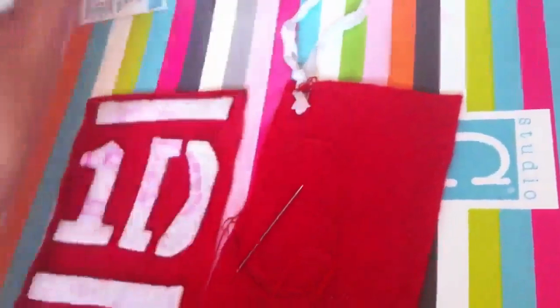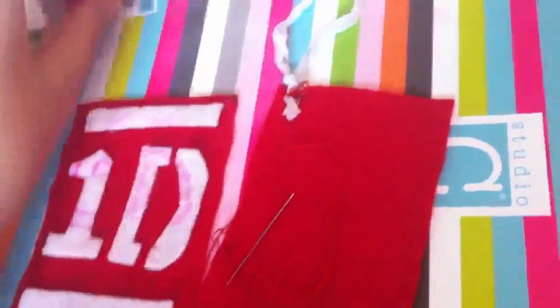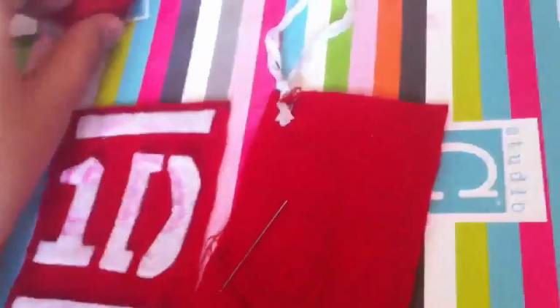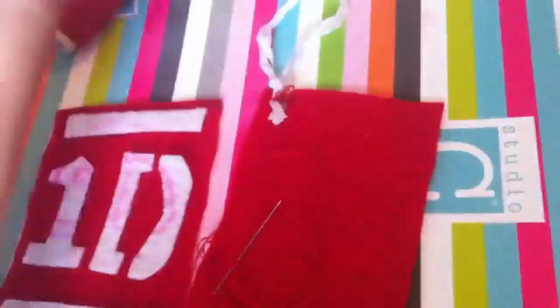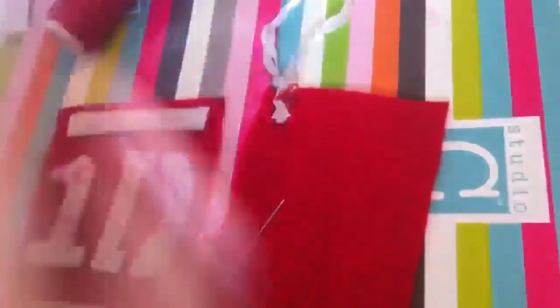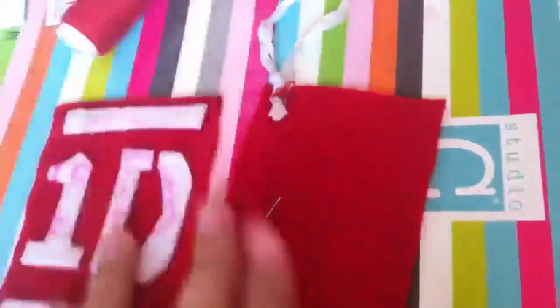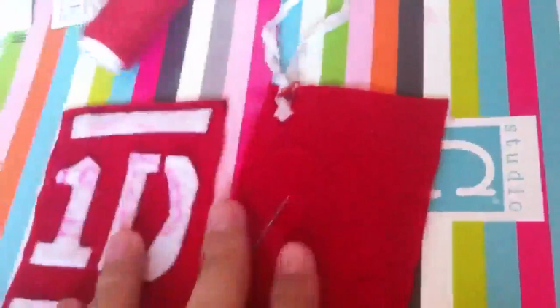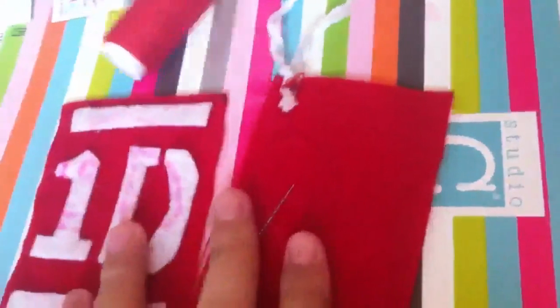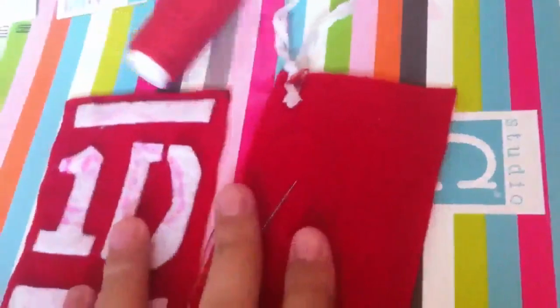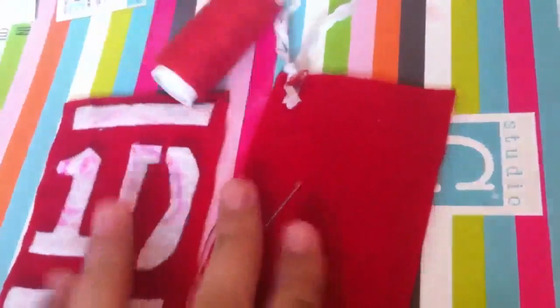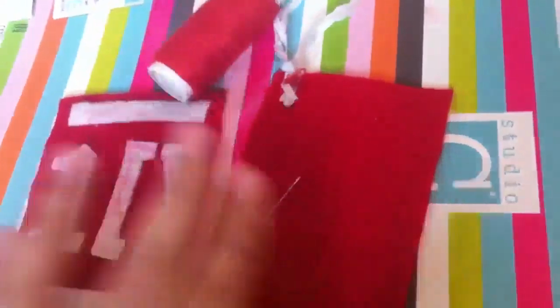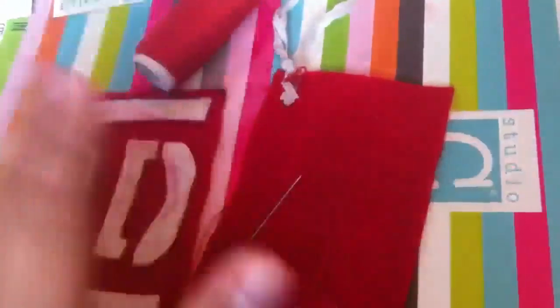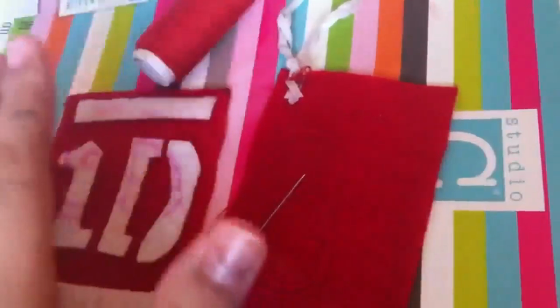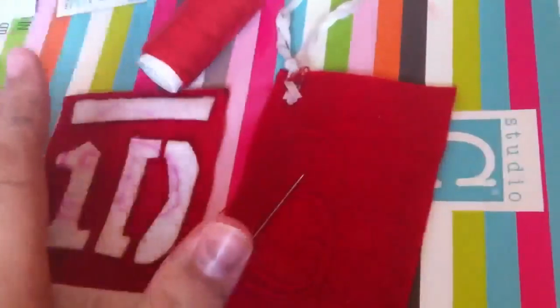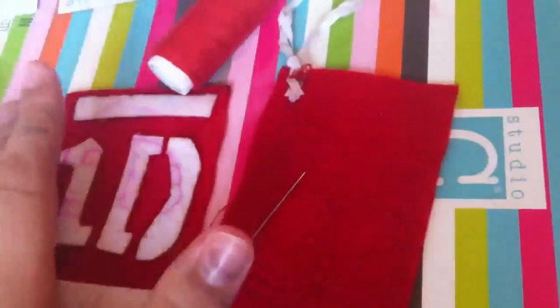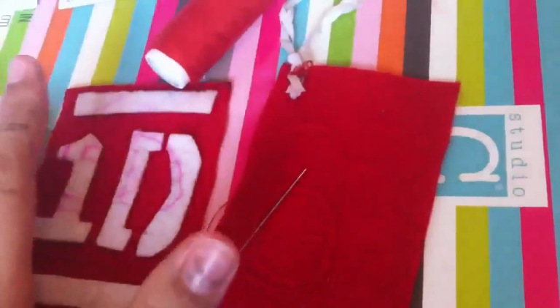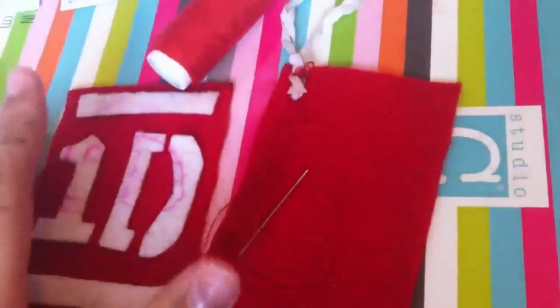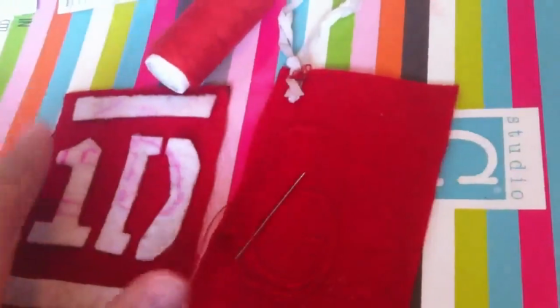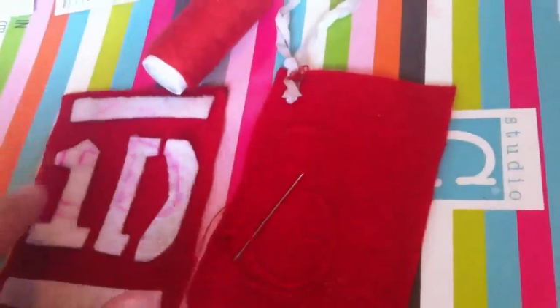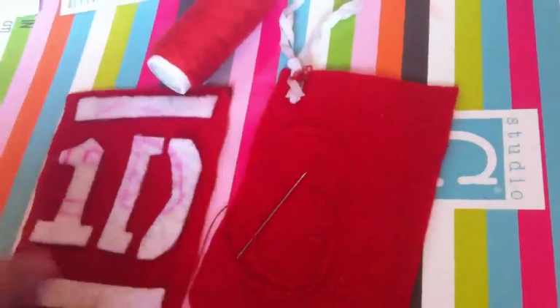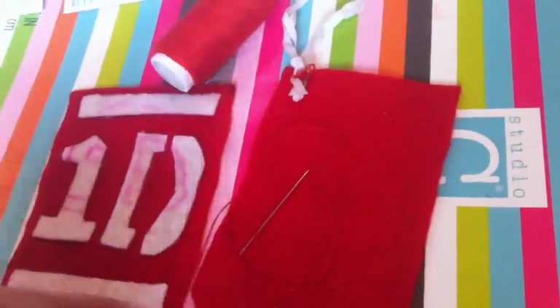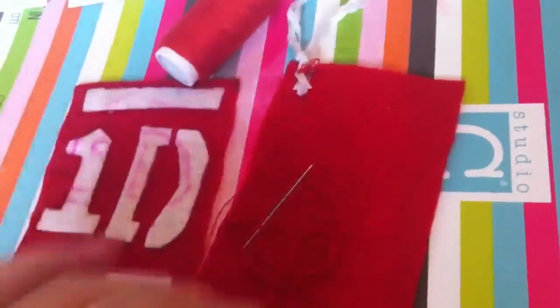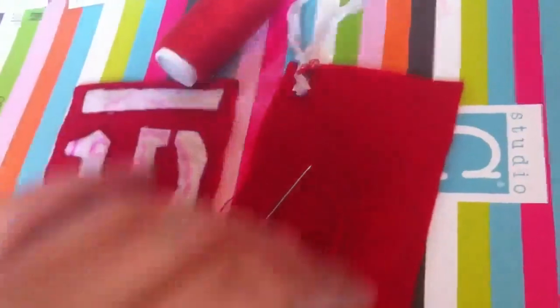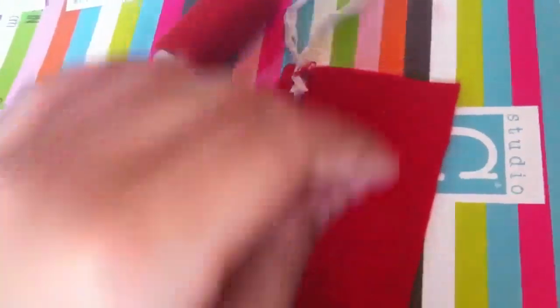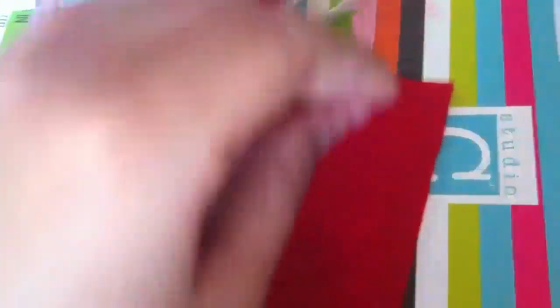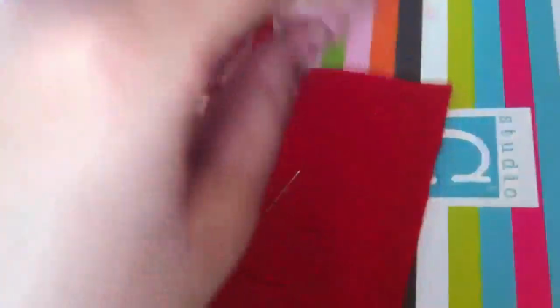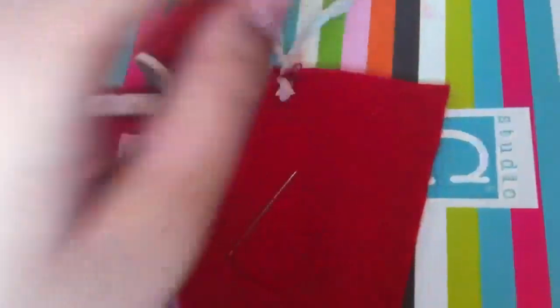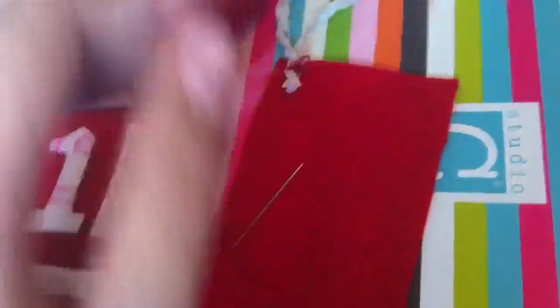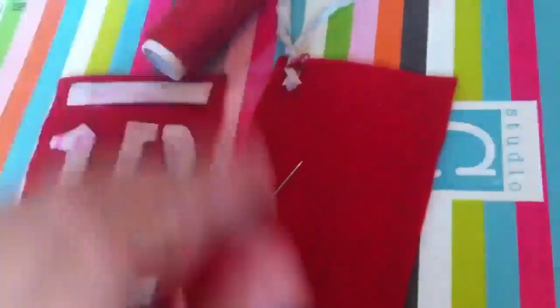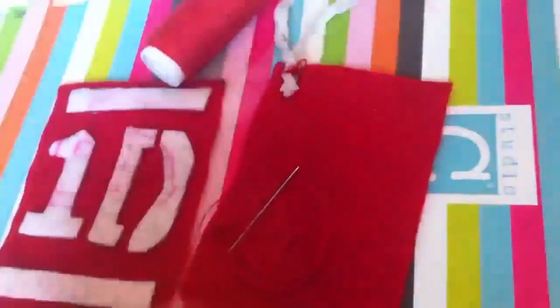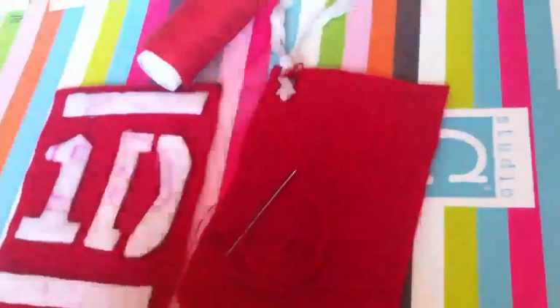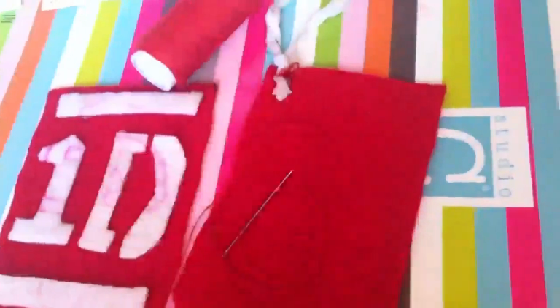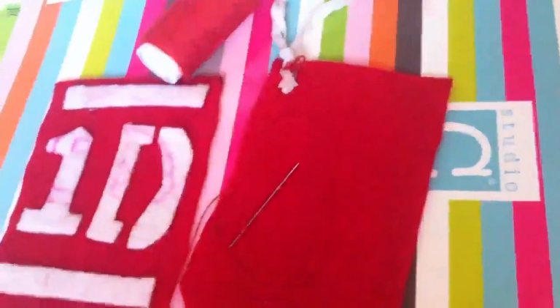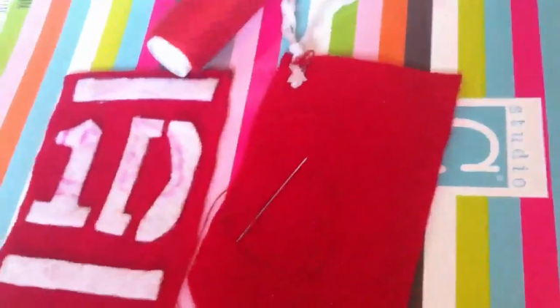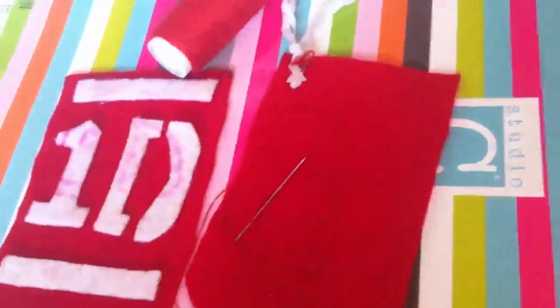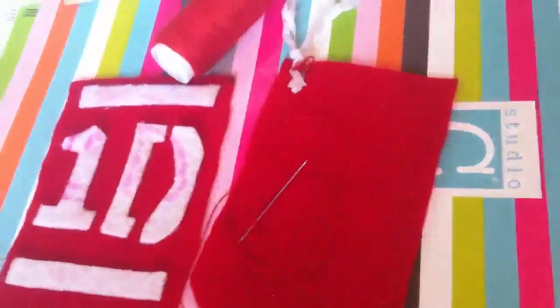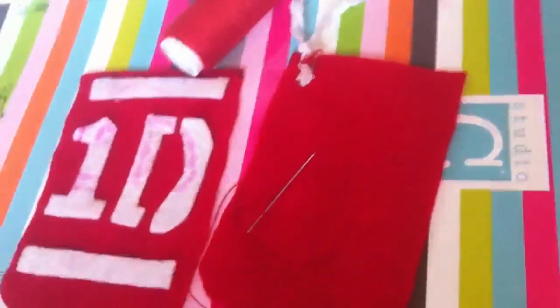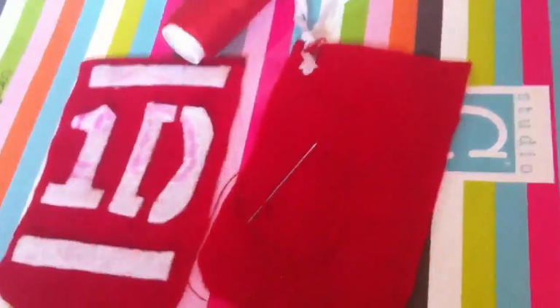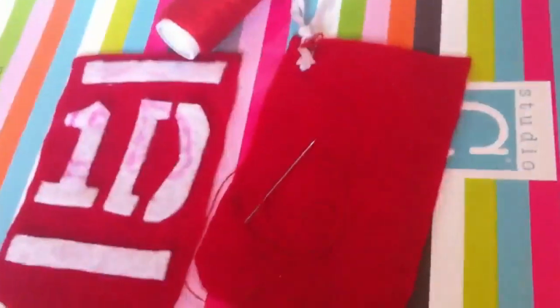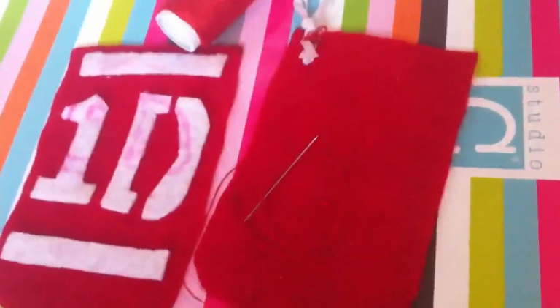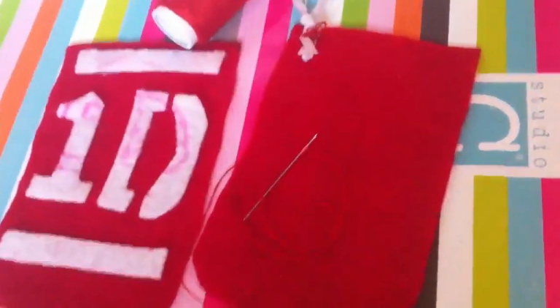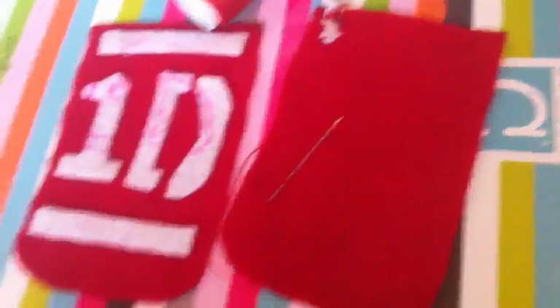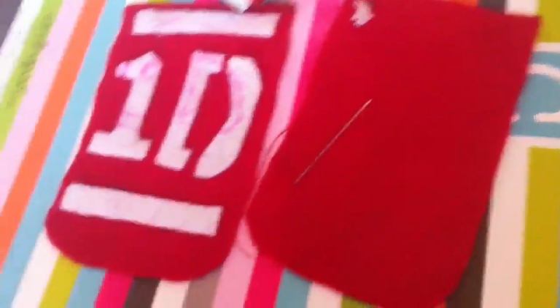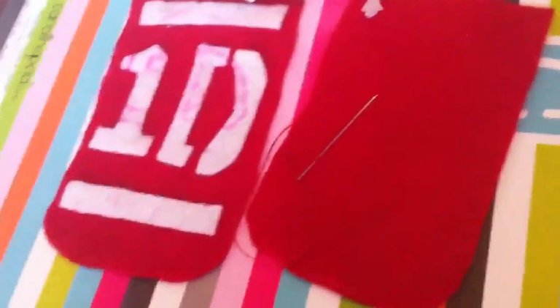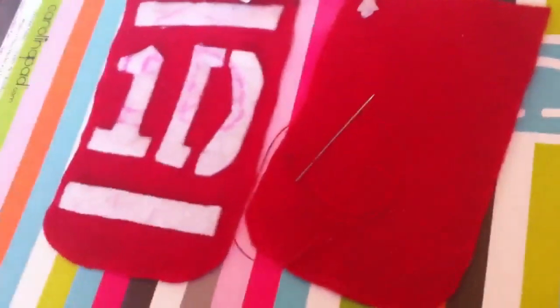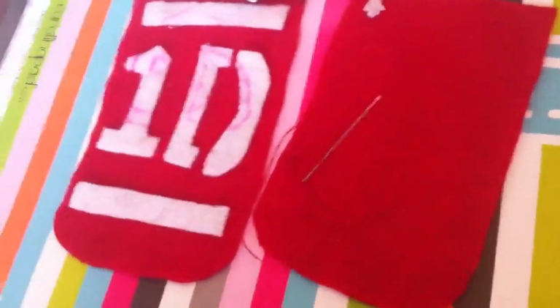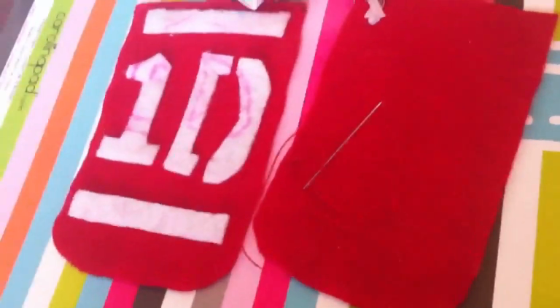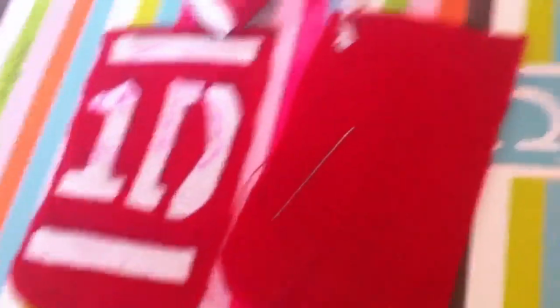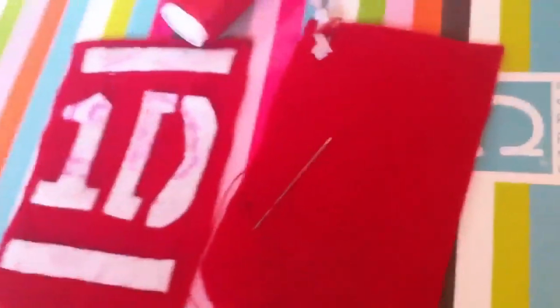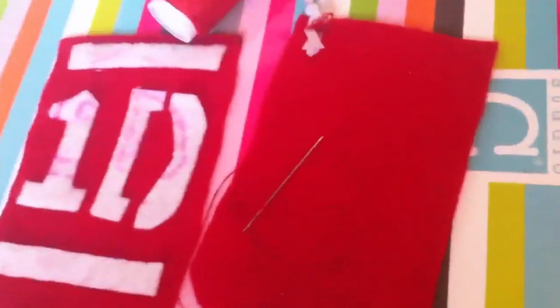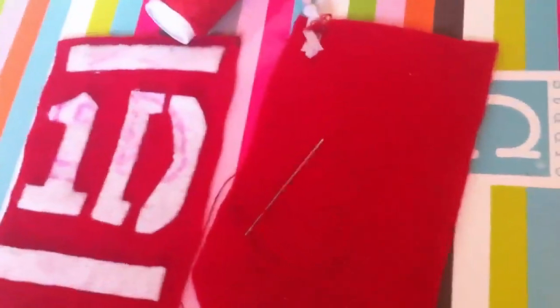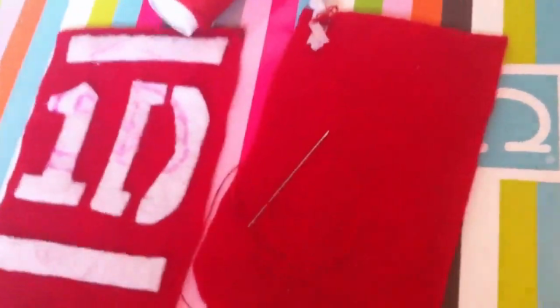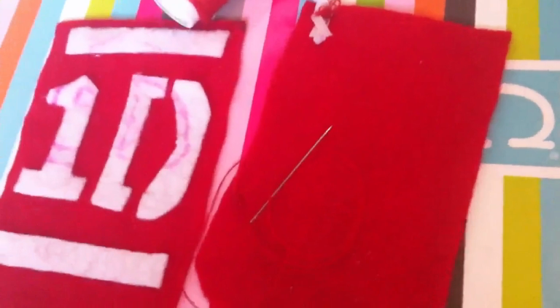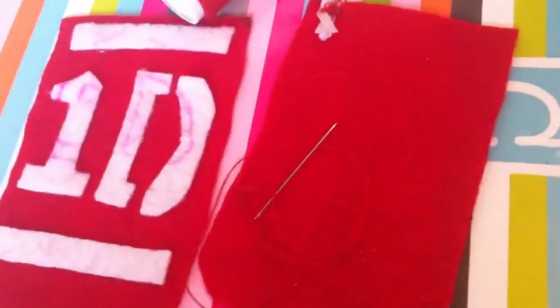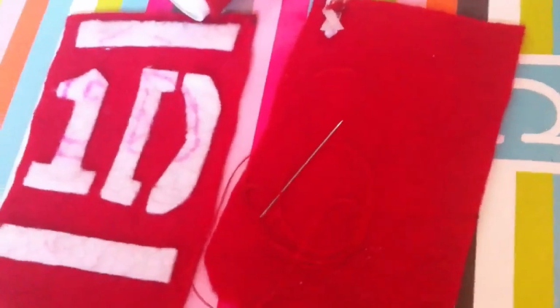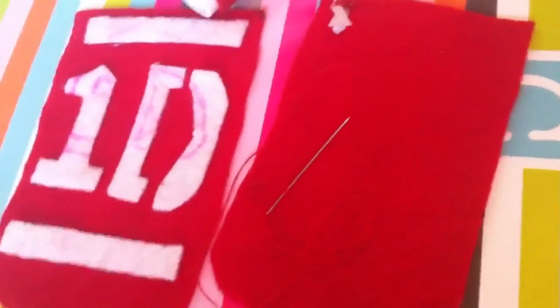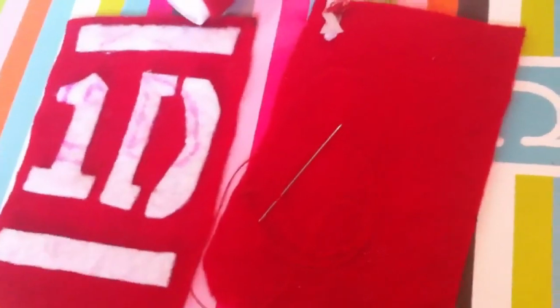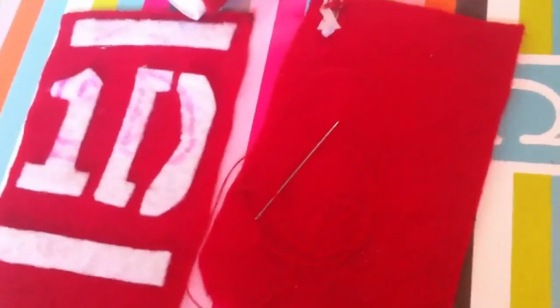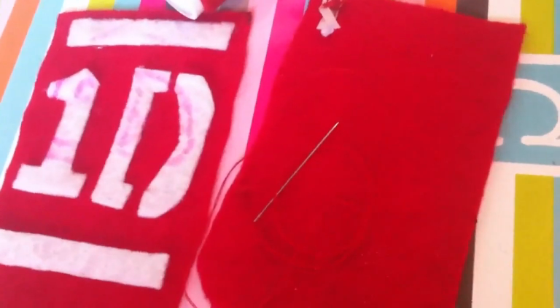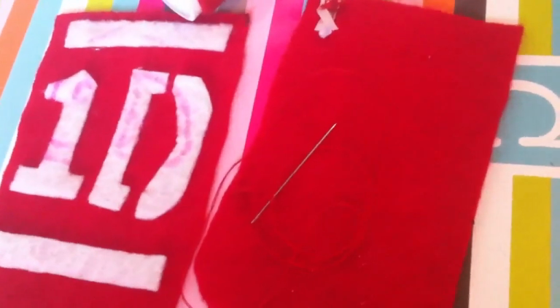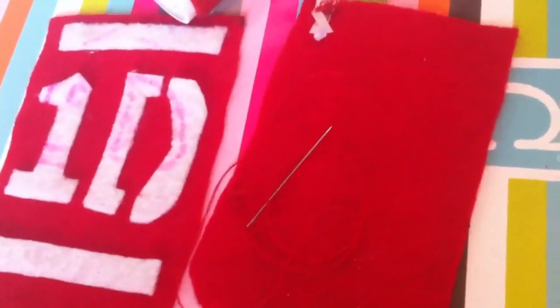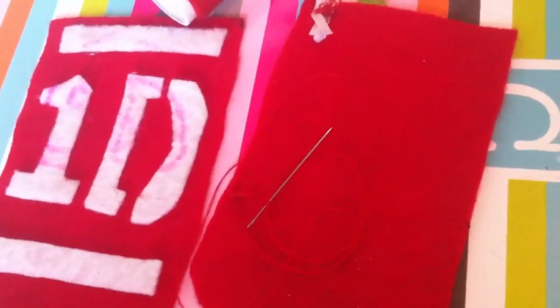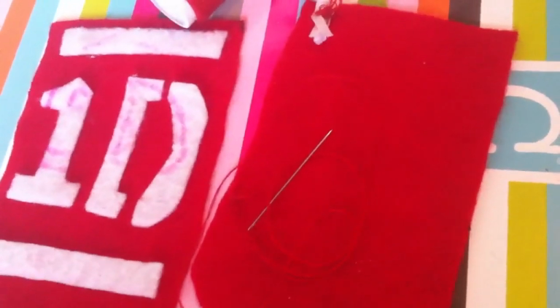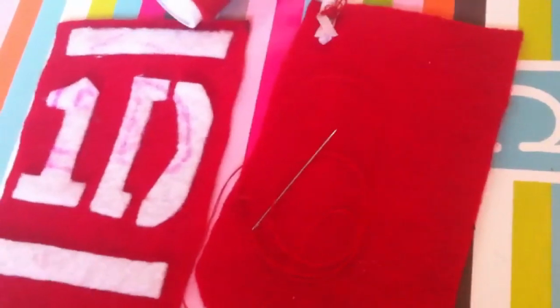This is how it looks when it's done. Next, thread your needle with the red thread and do the blanket stitch all around the edge. I'm going to show you how I did it, like the other ones.